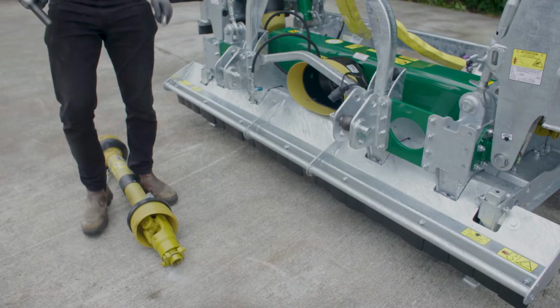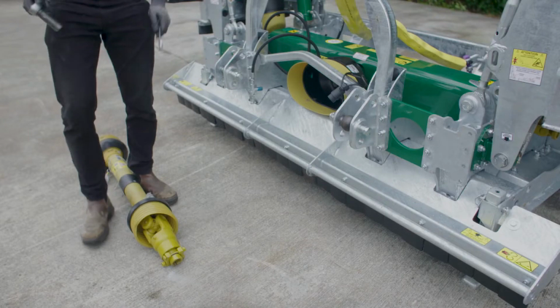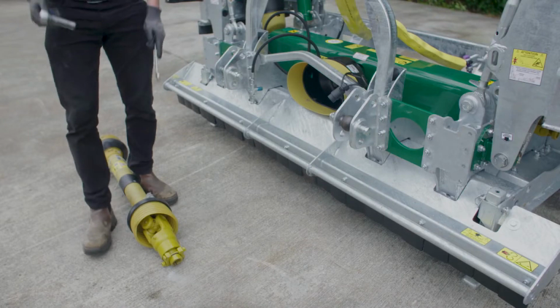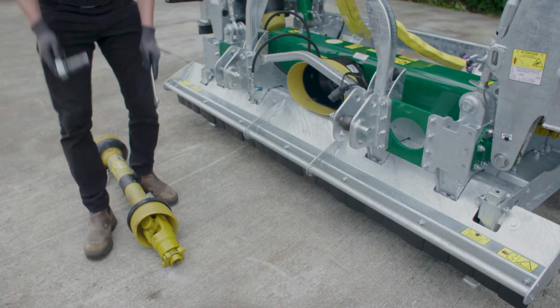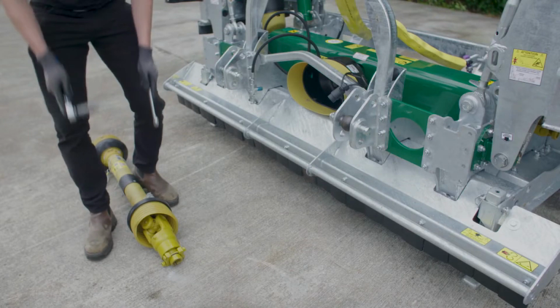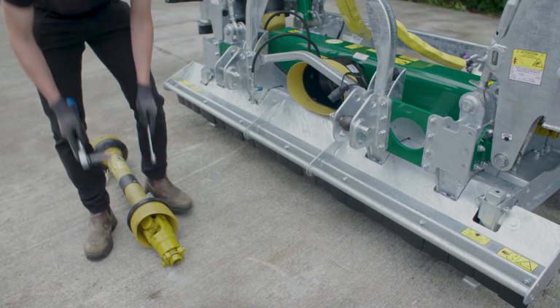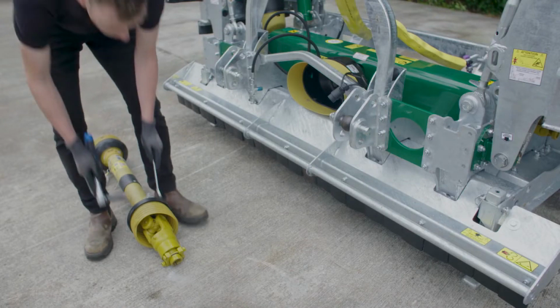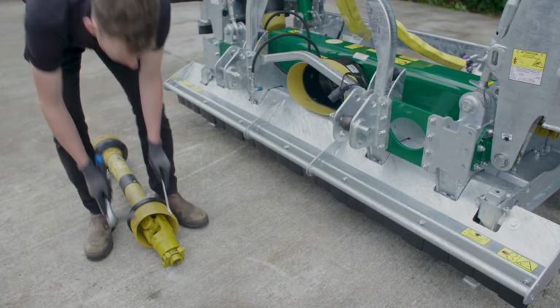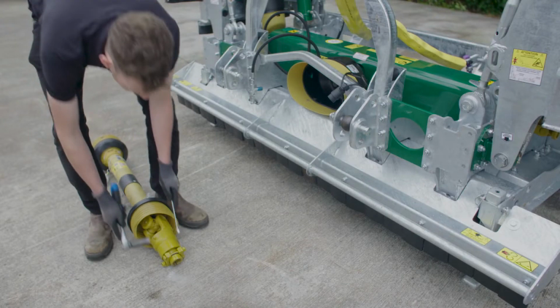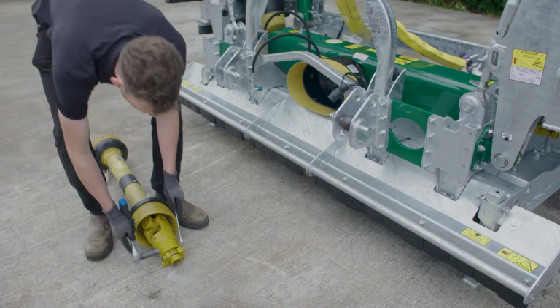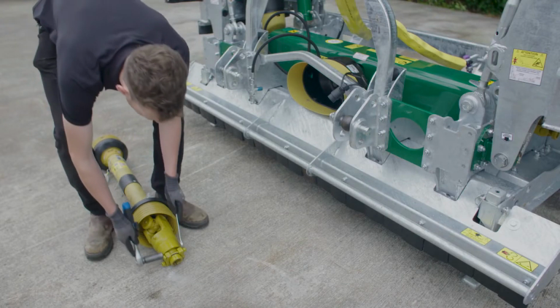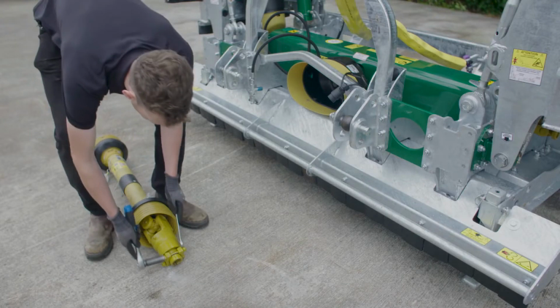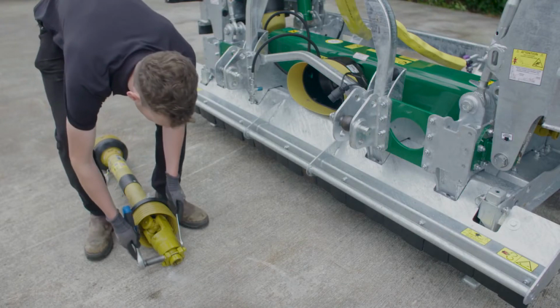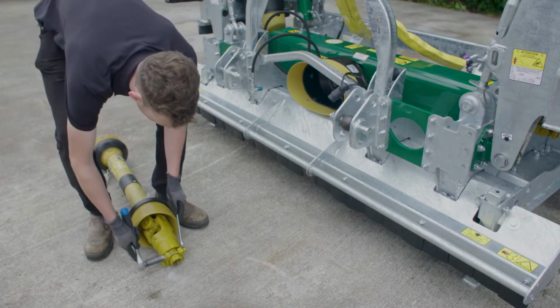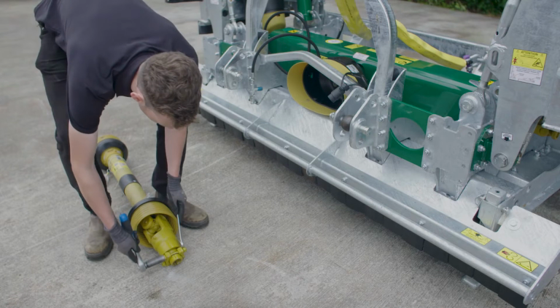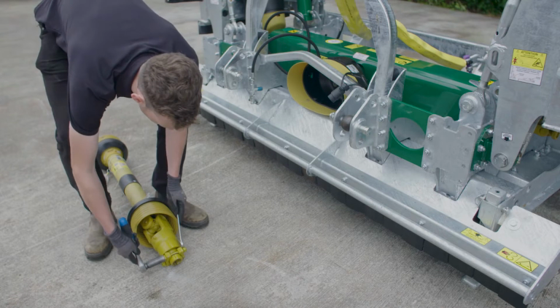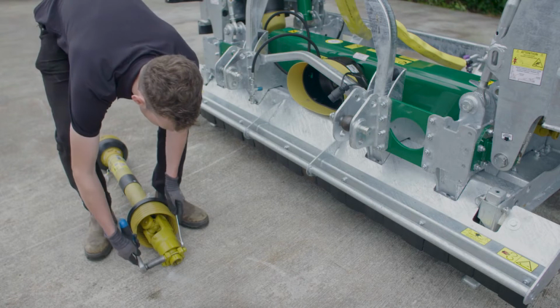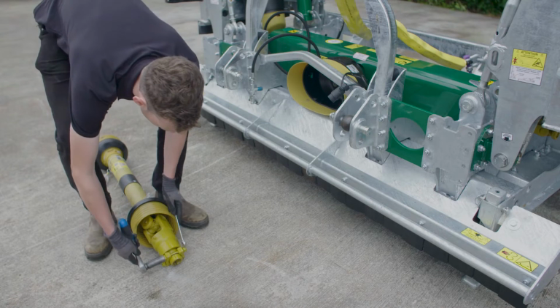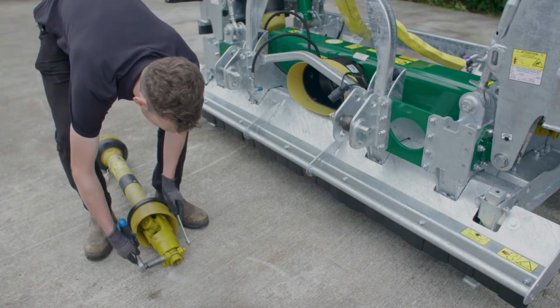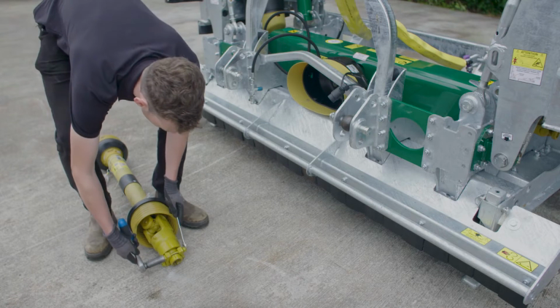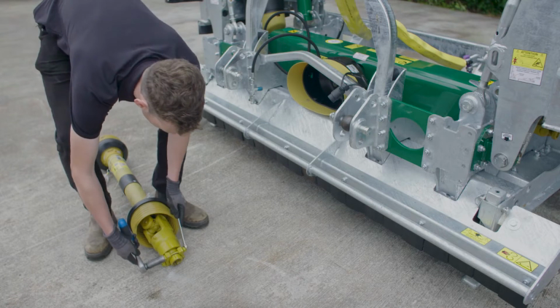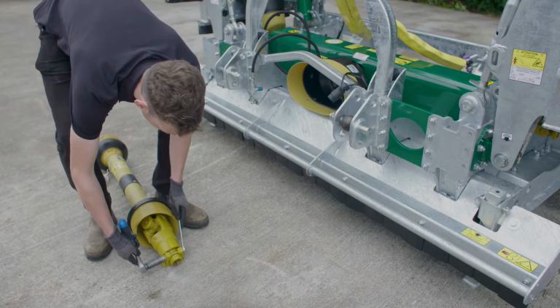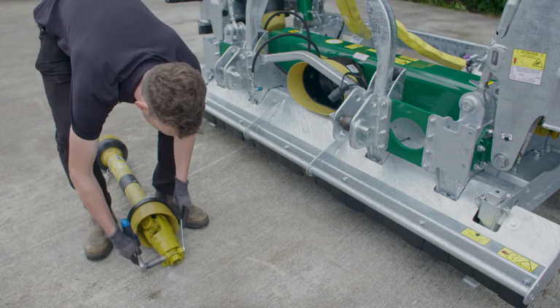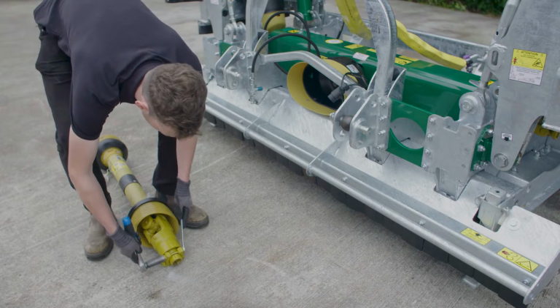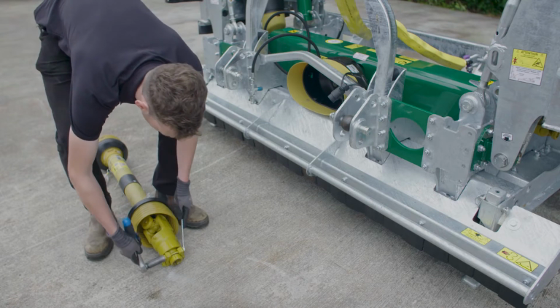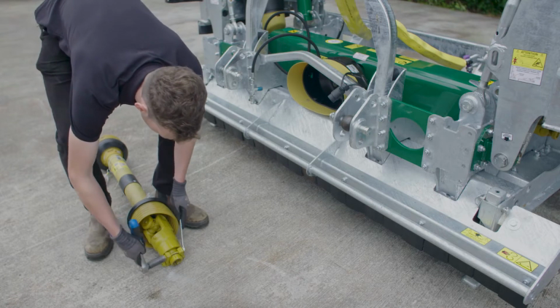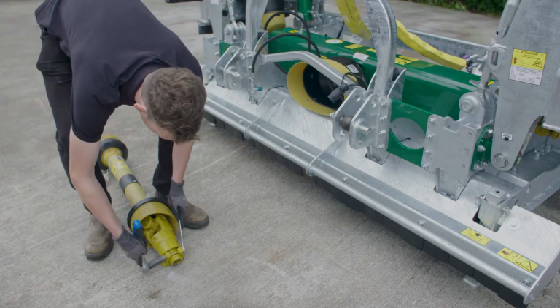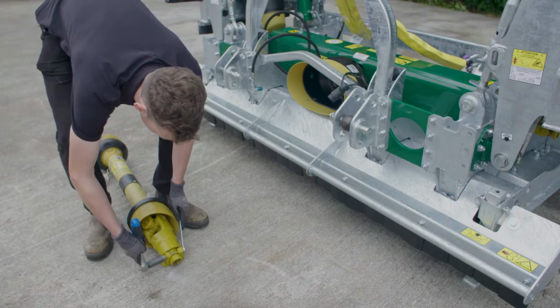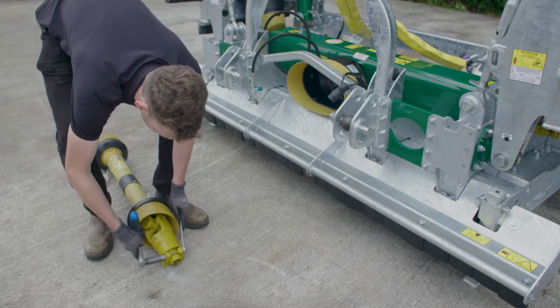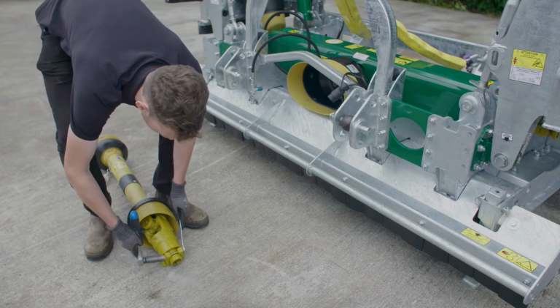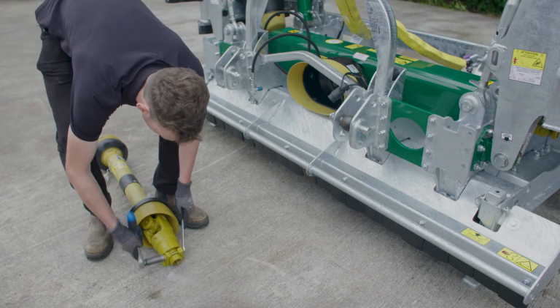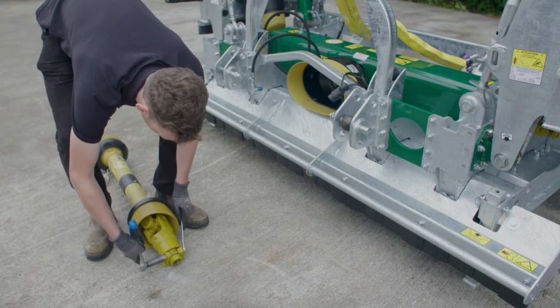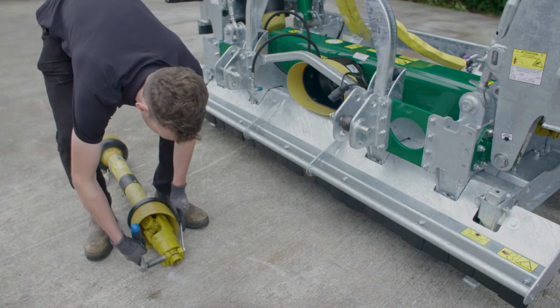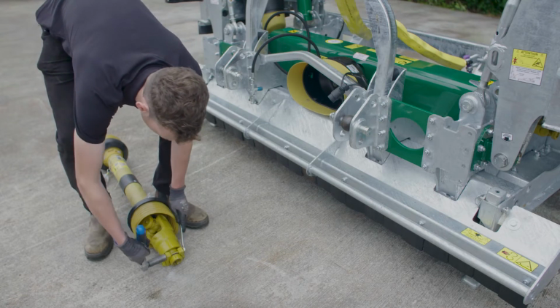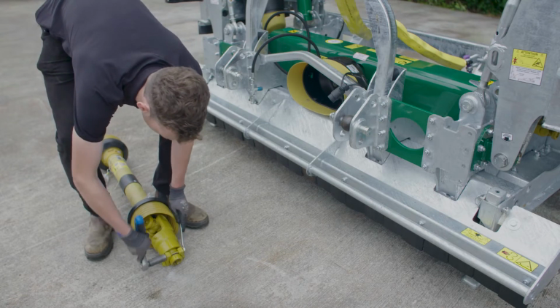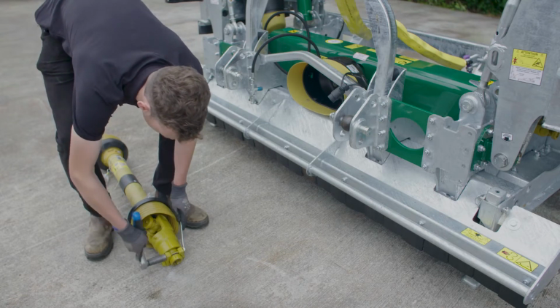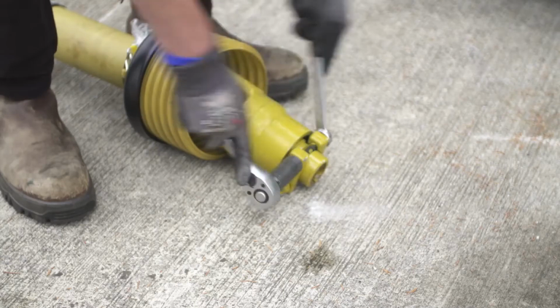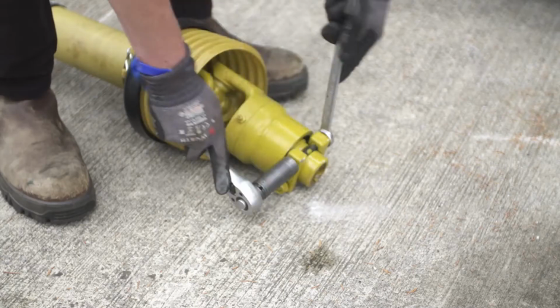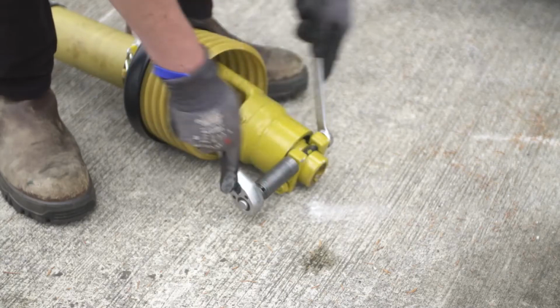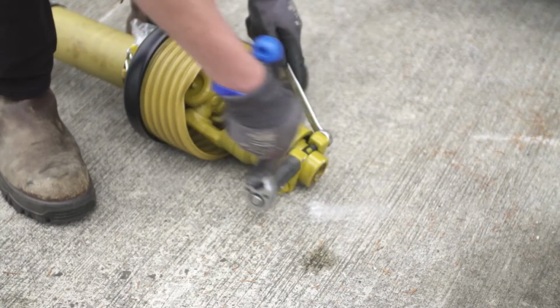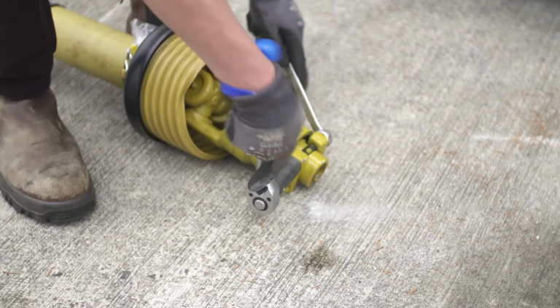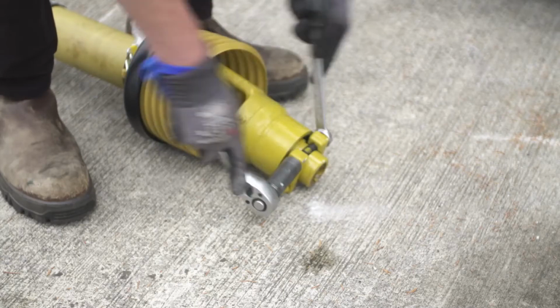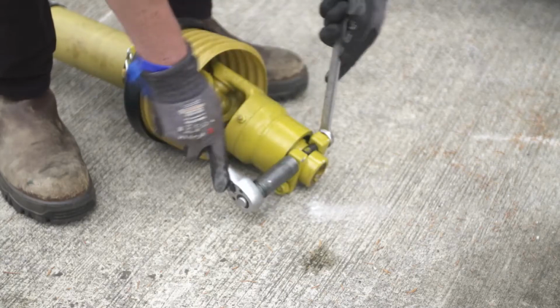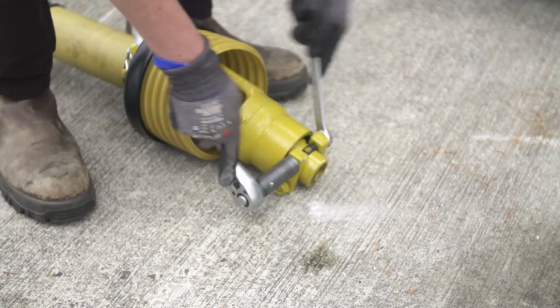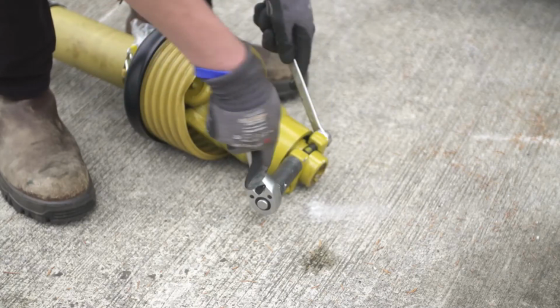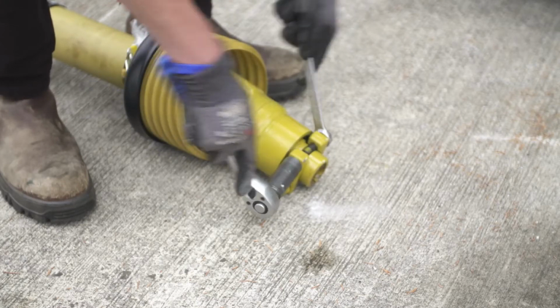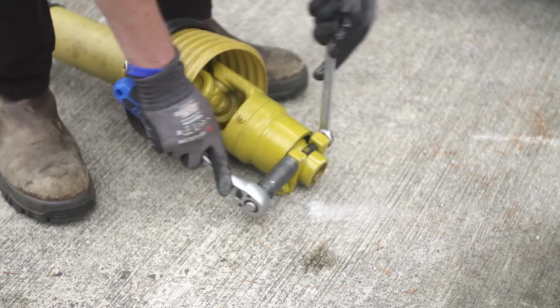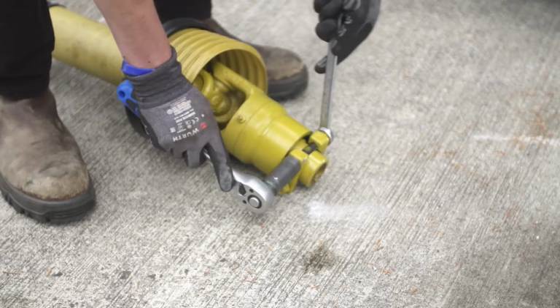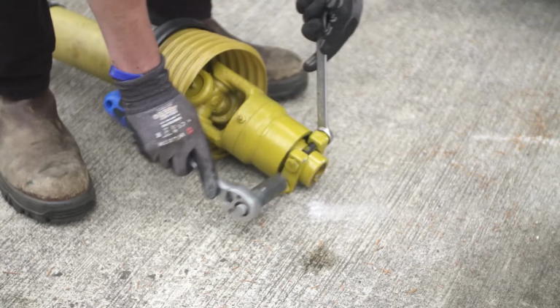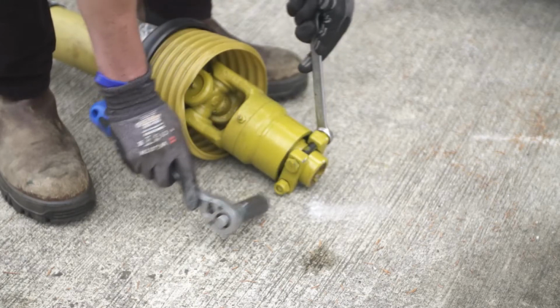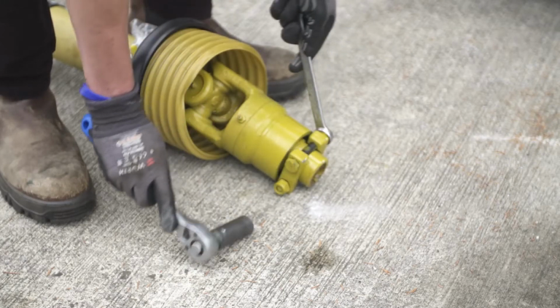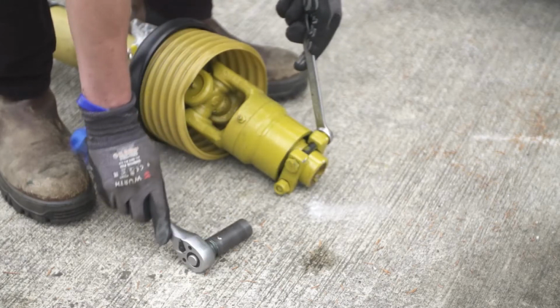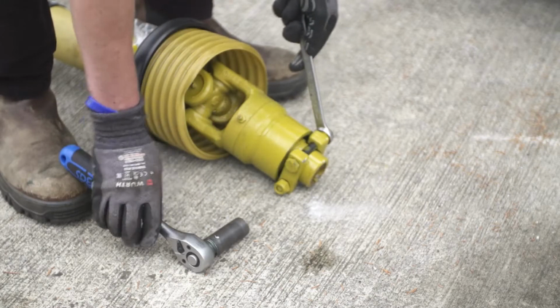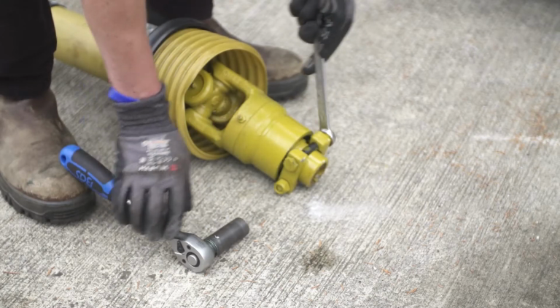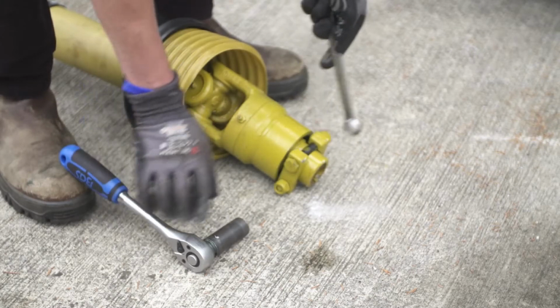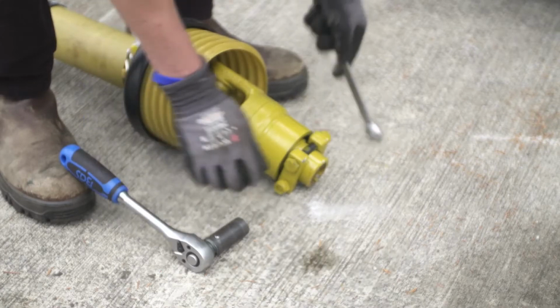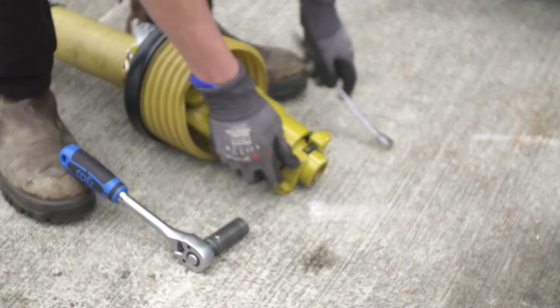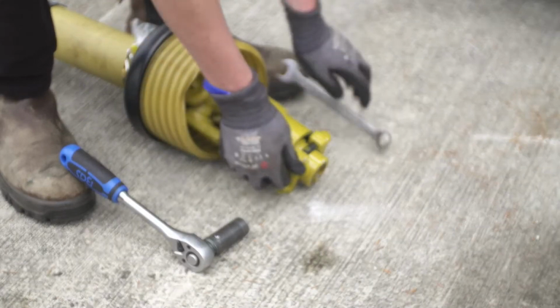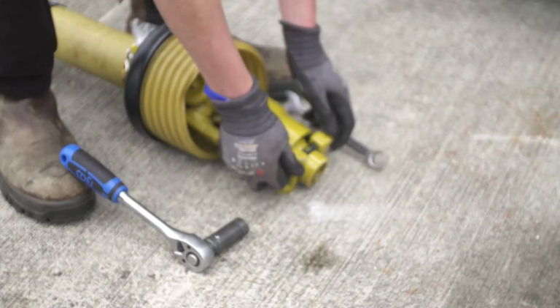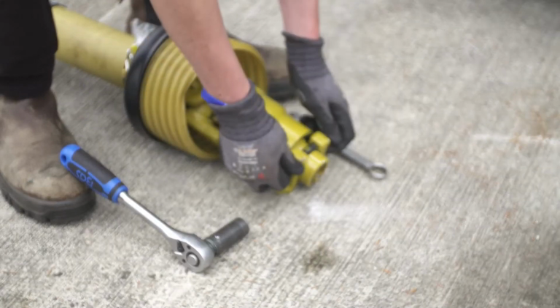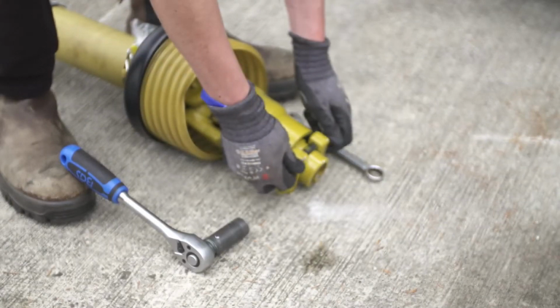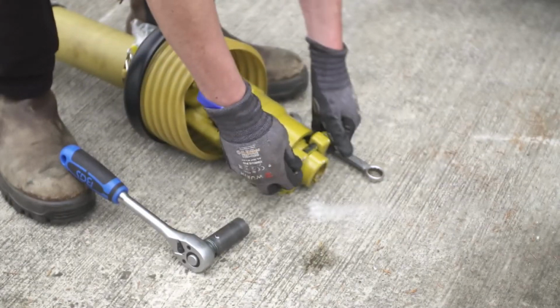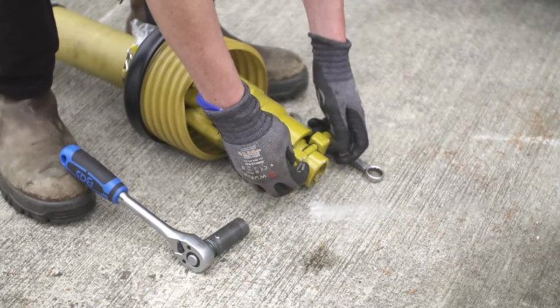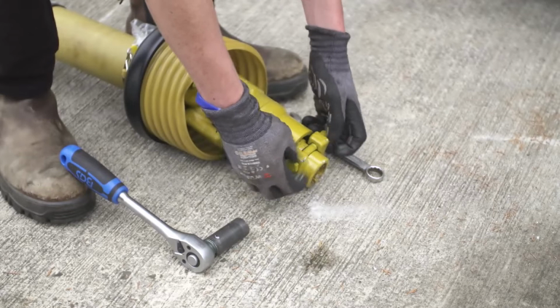Remove the PTO shaft from its shipping position. Remove the double locking bolts from the PTO.